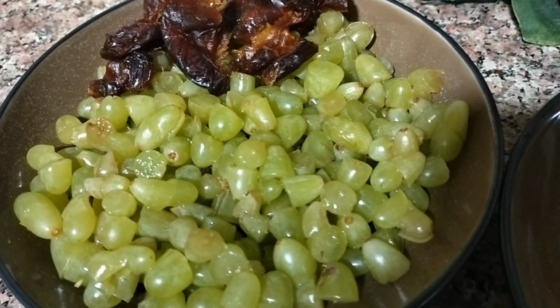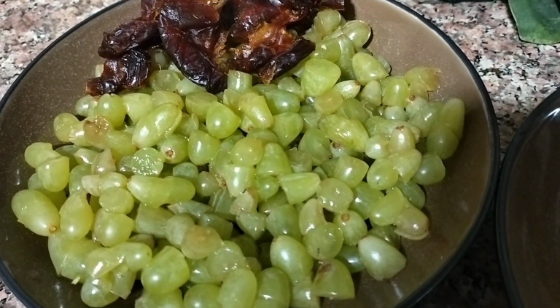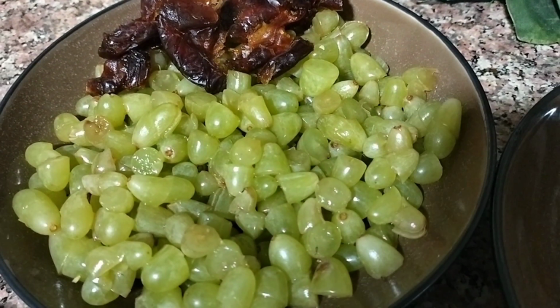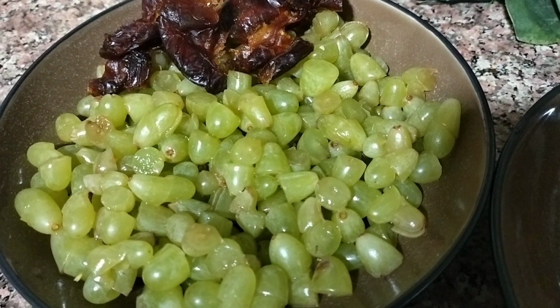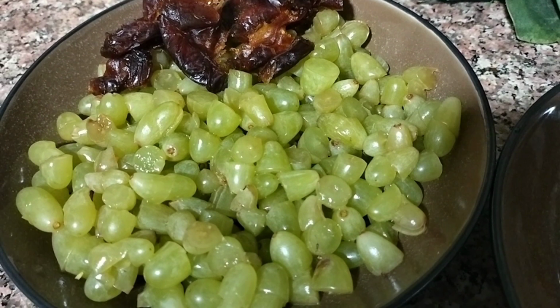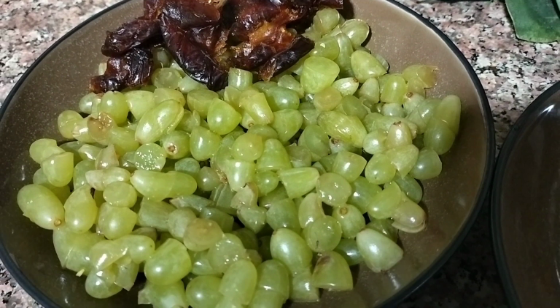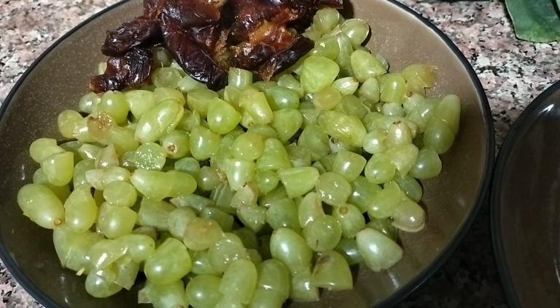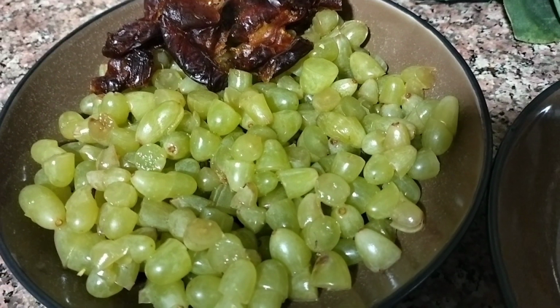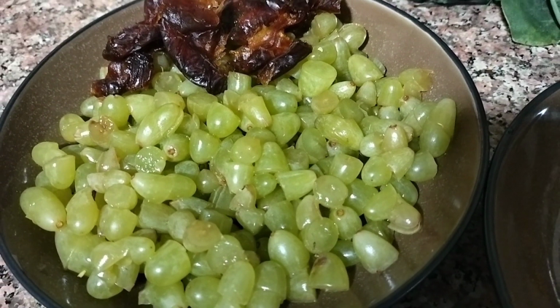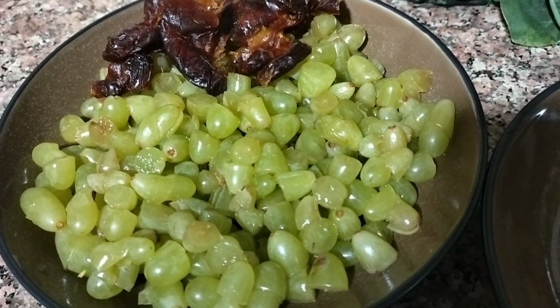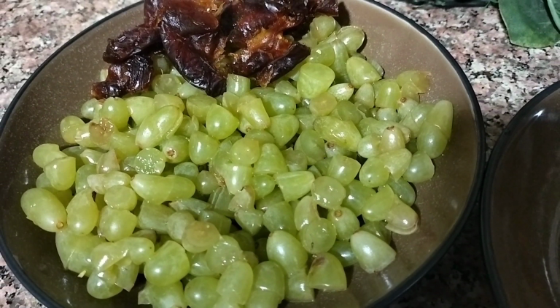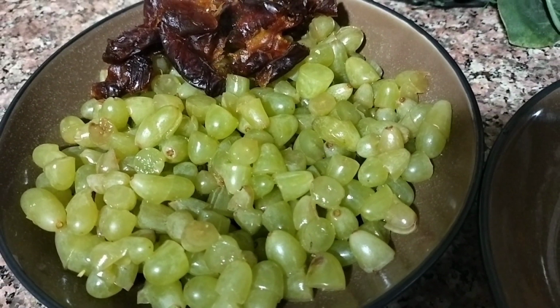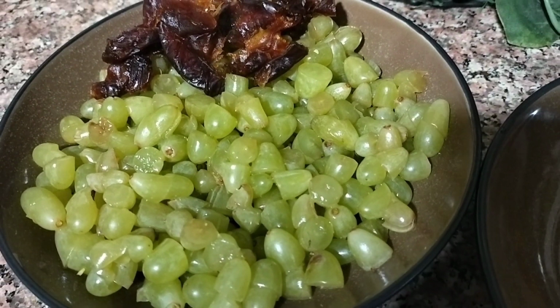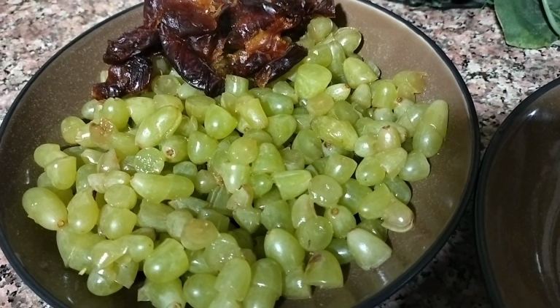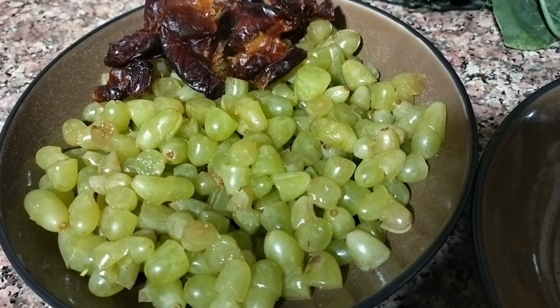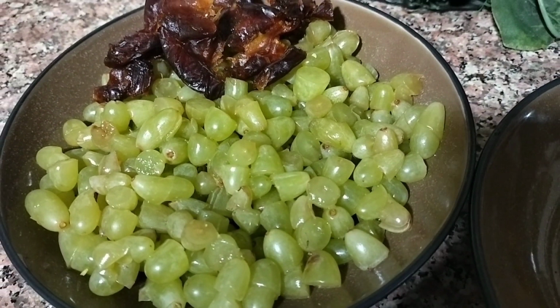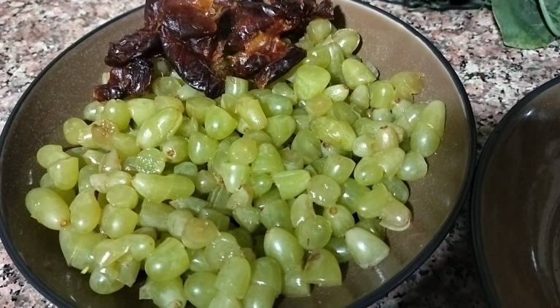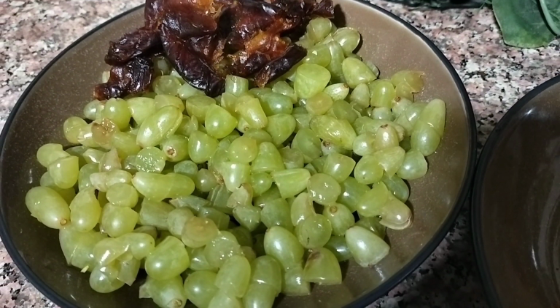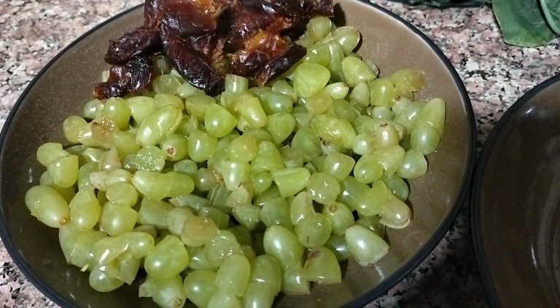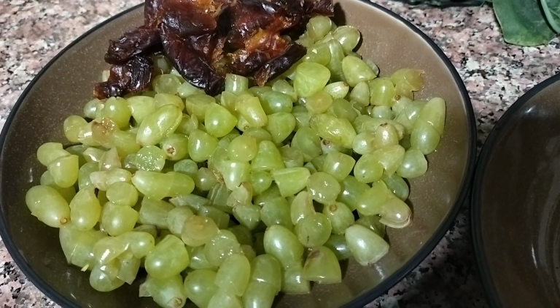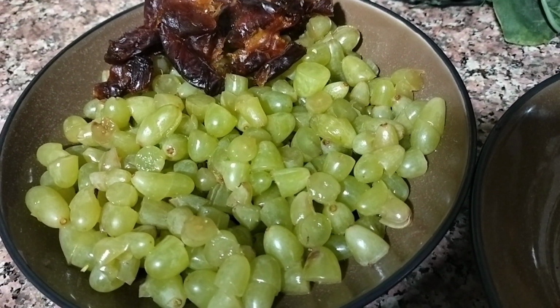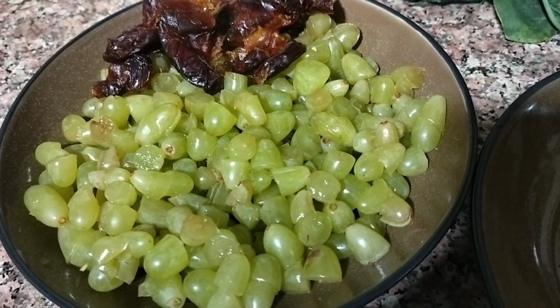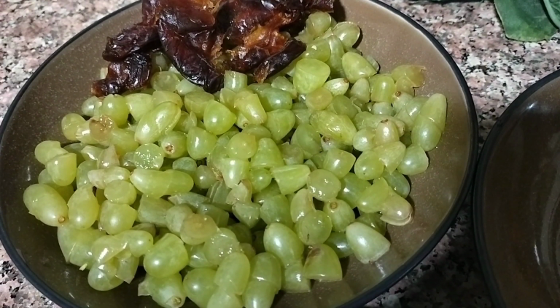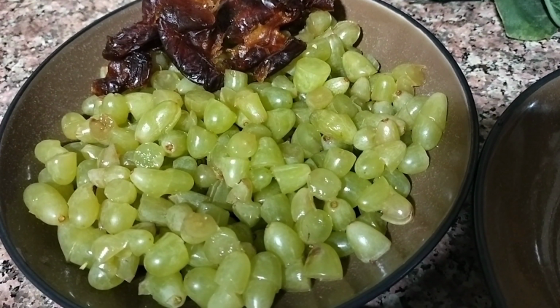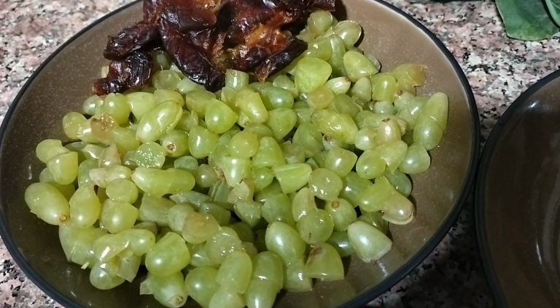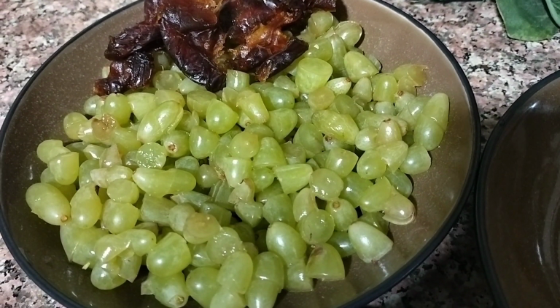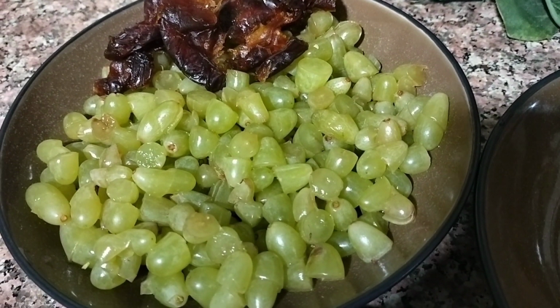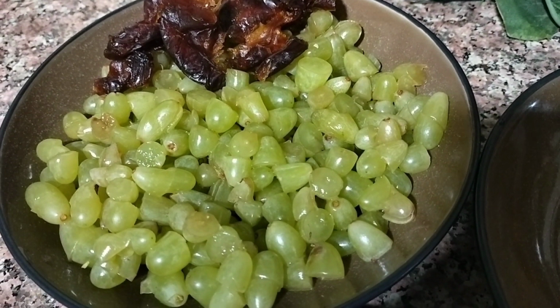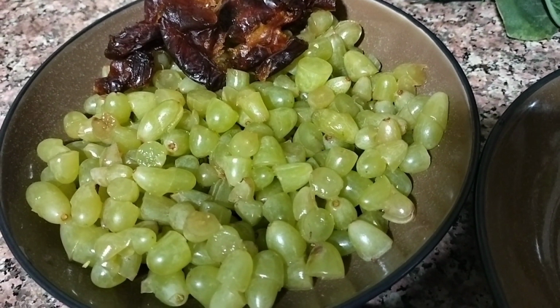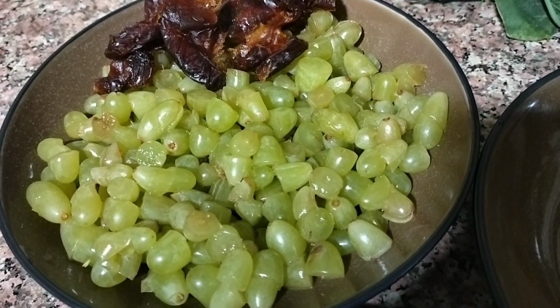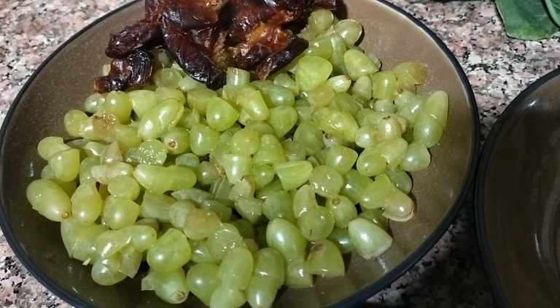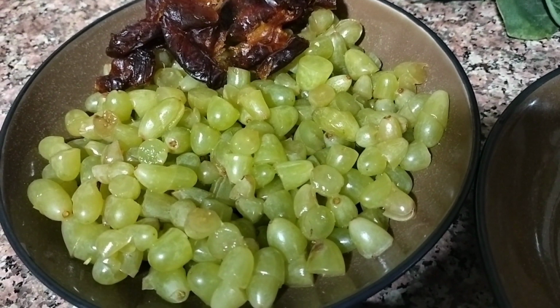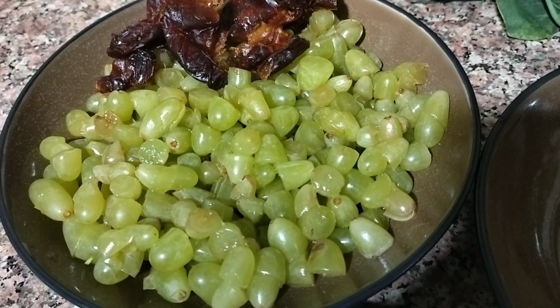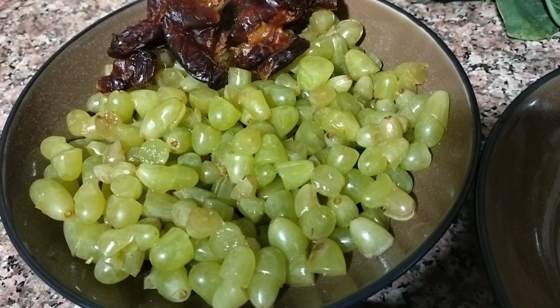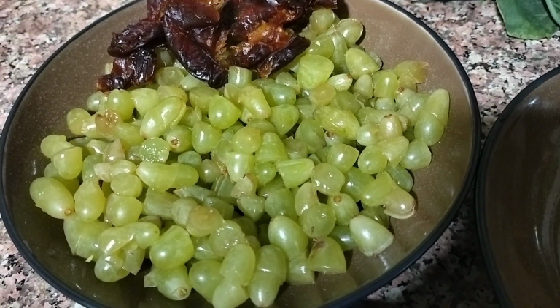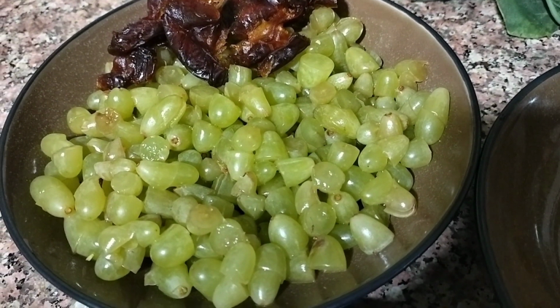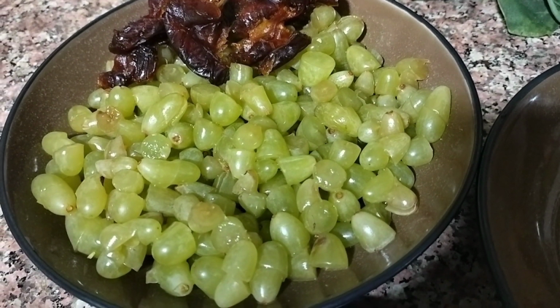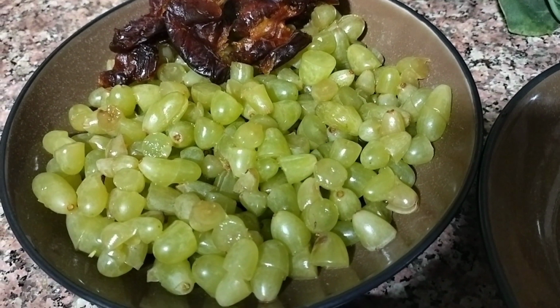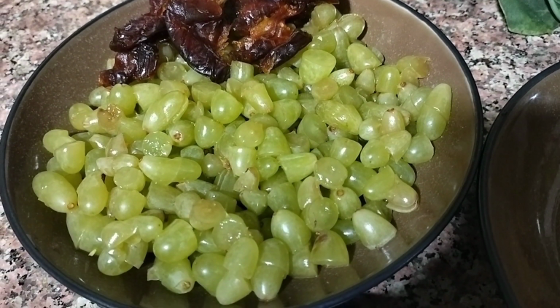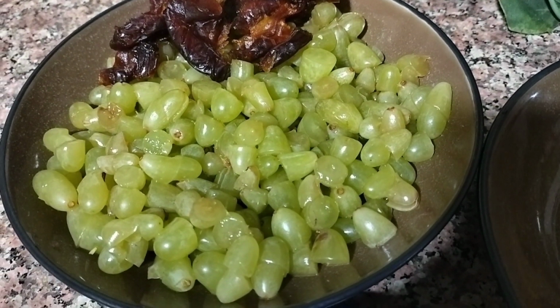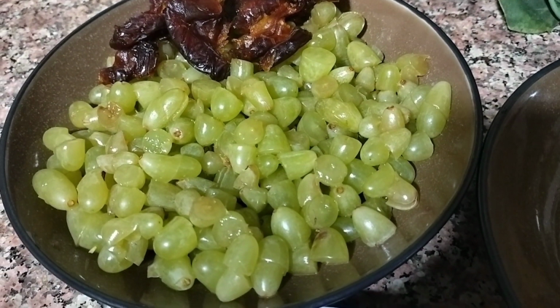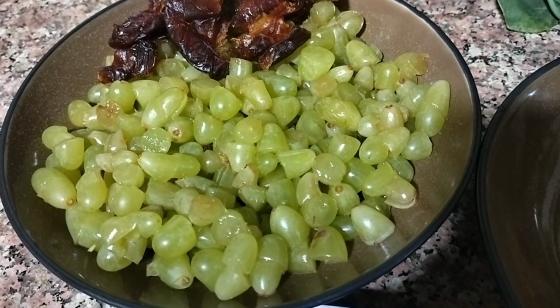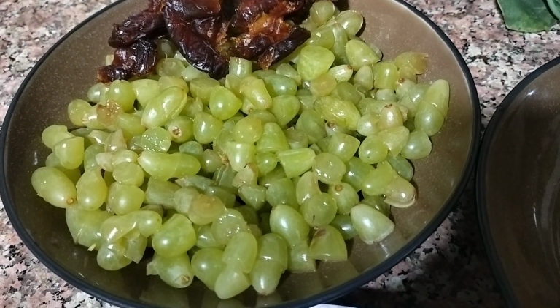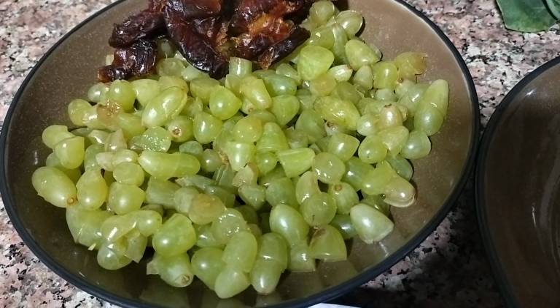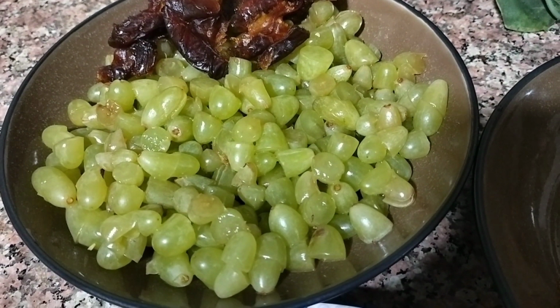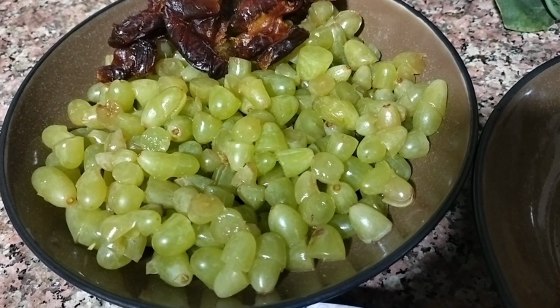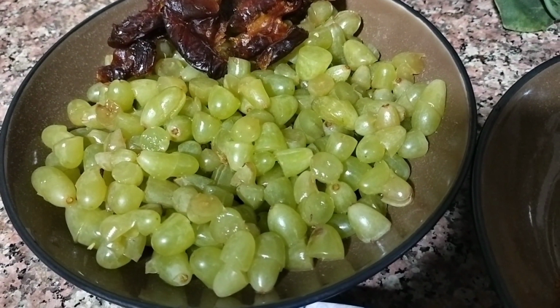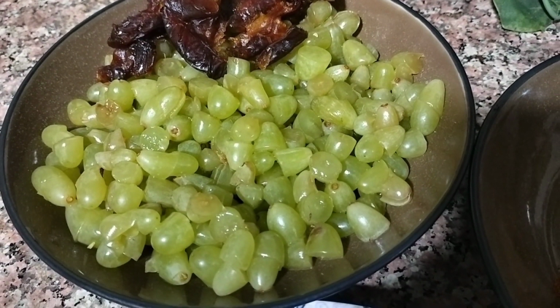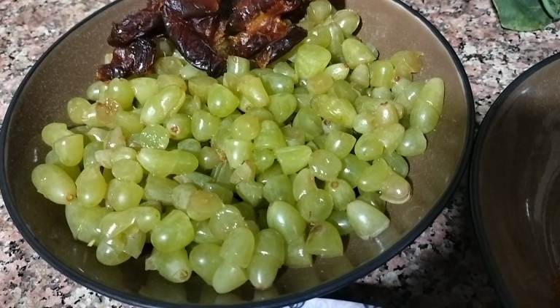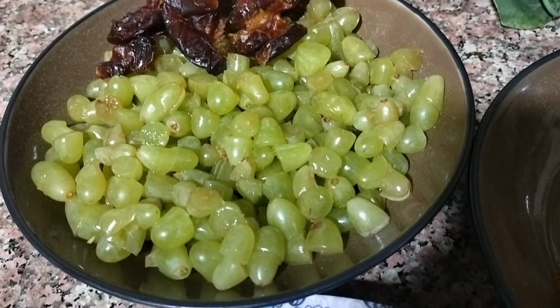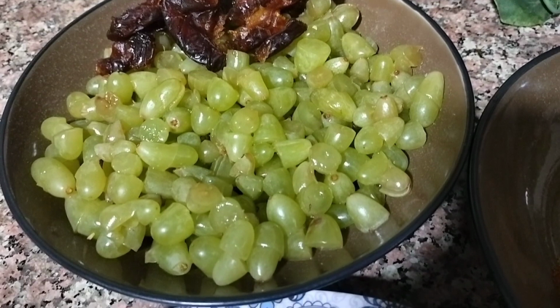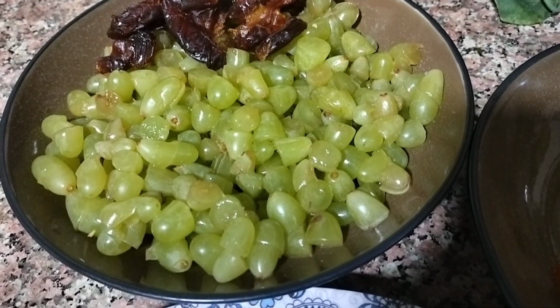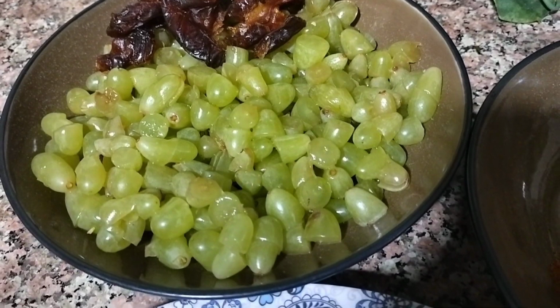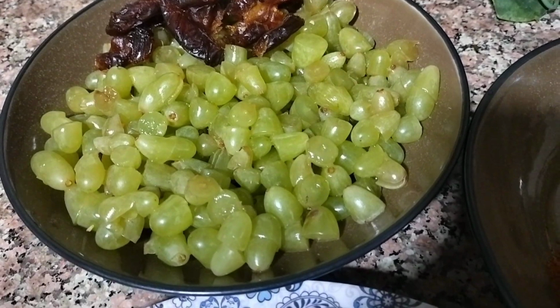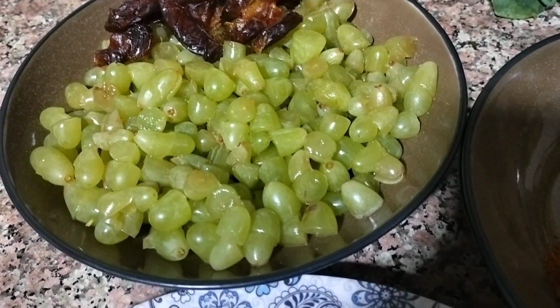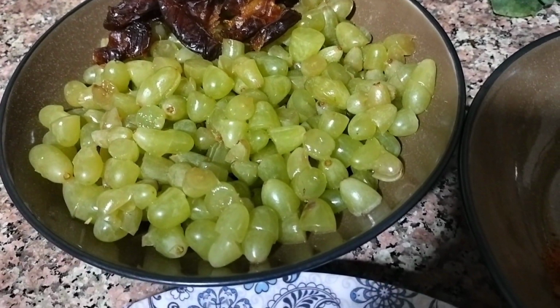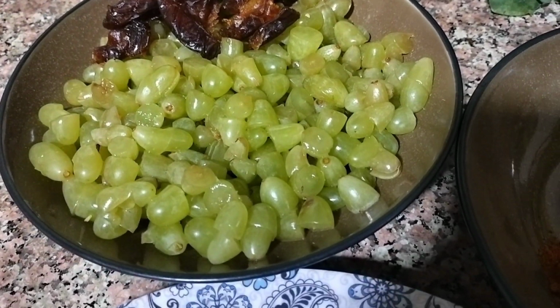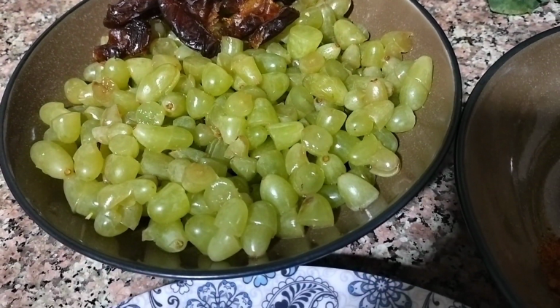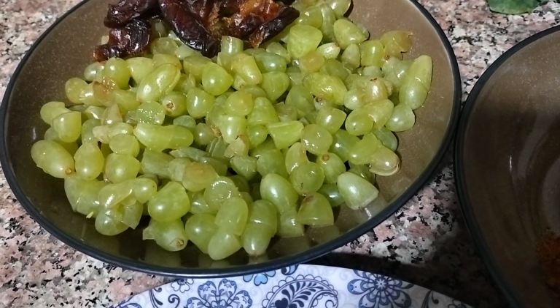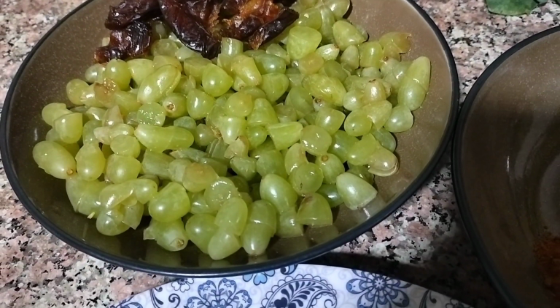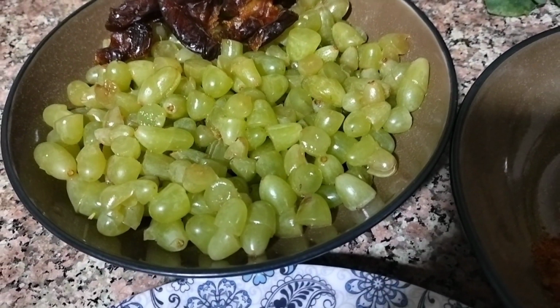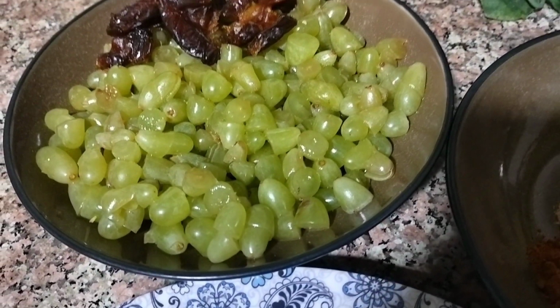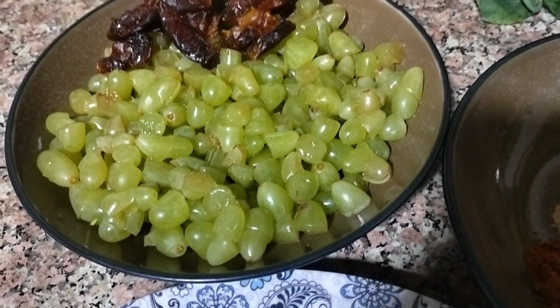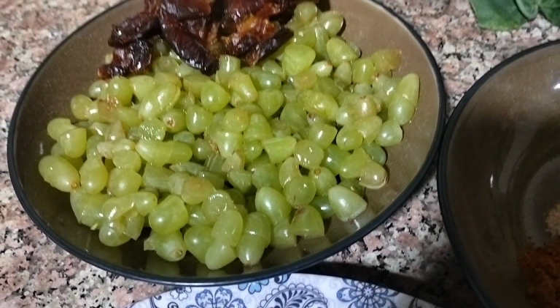Hello friends, Assalamualaikum. It's me Fidha, and you are watching me on Fidhooswell. In this video, I am going to give you a recipe for green grapes.